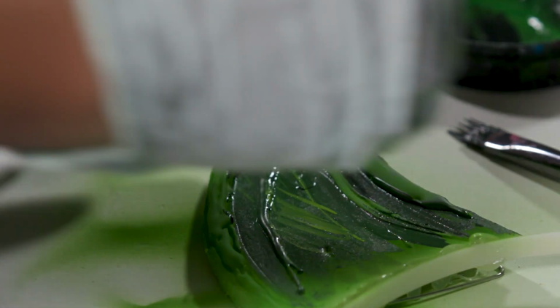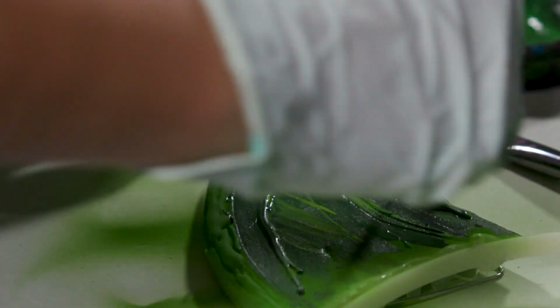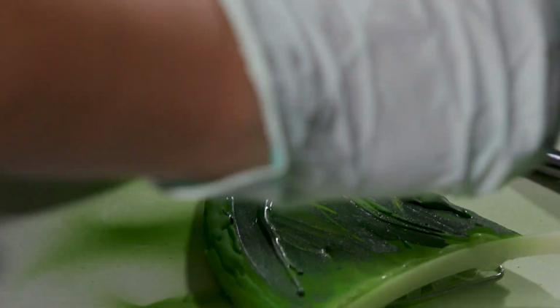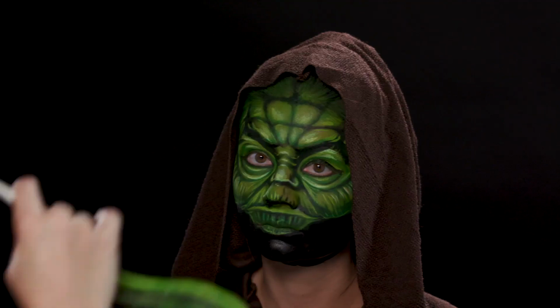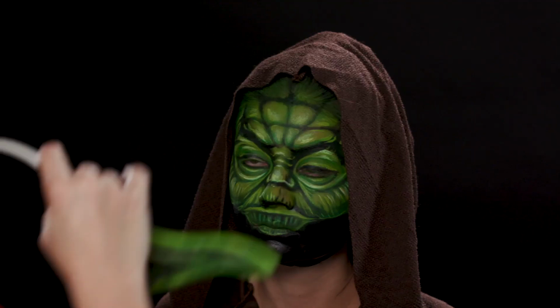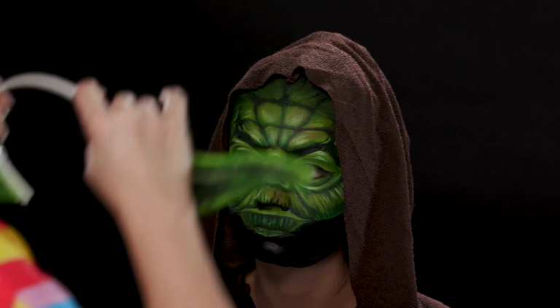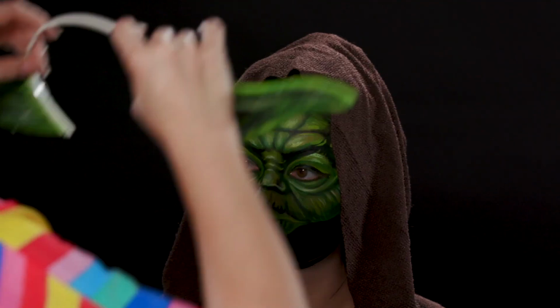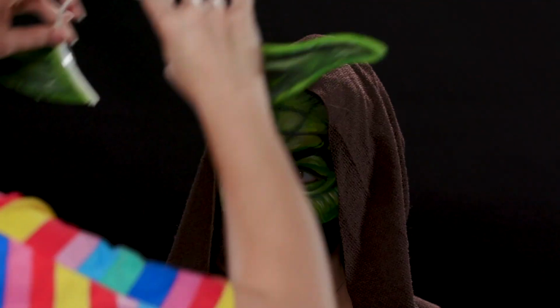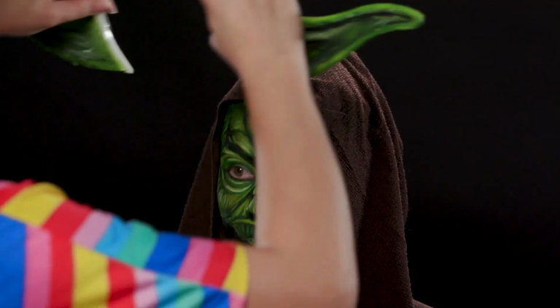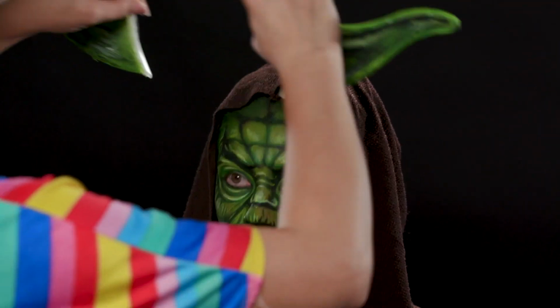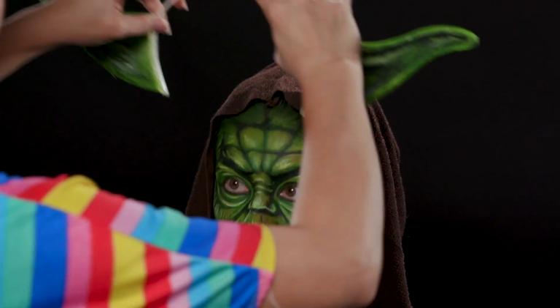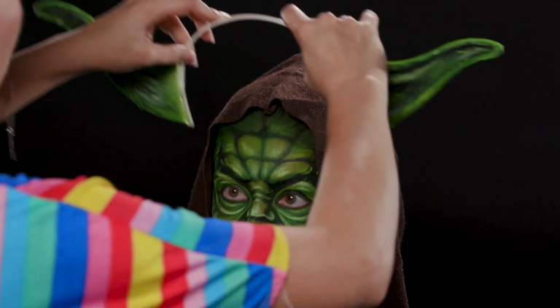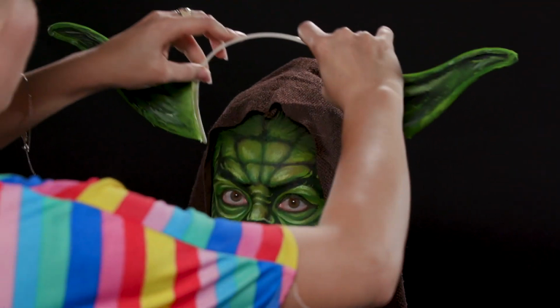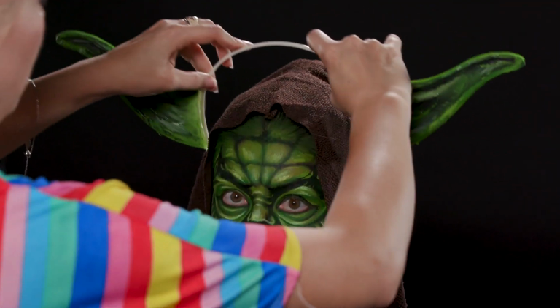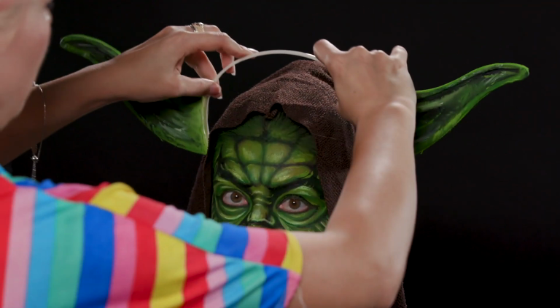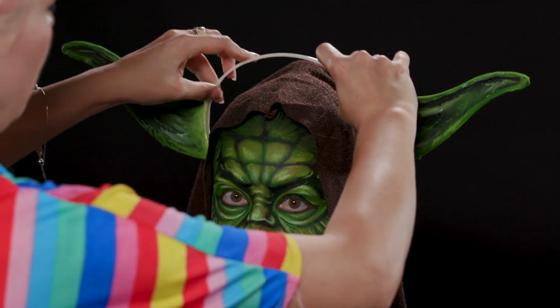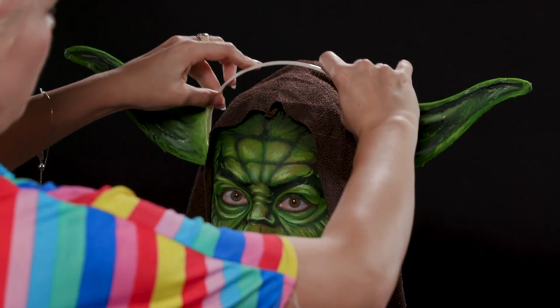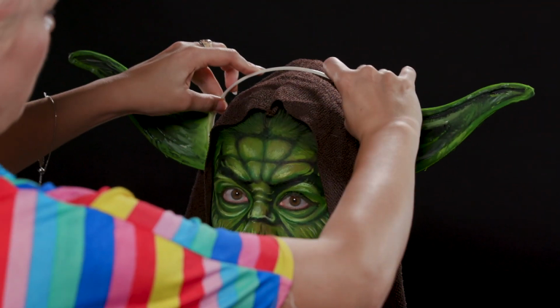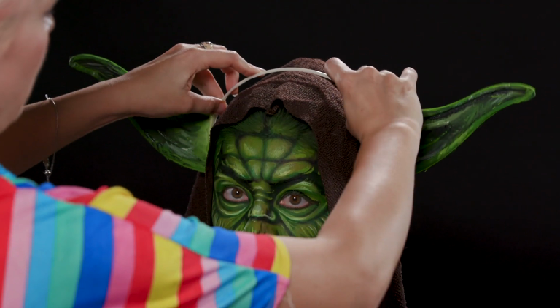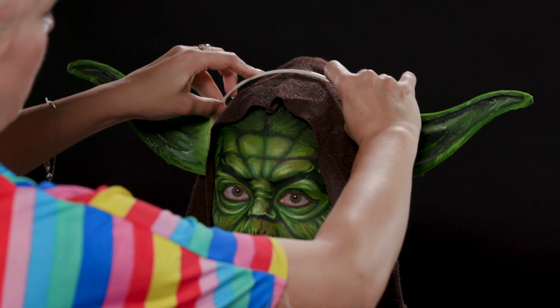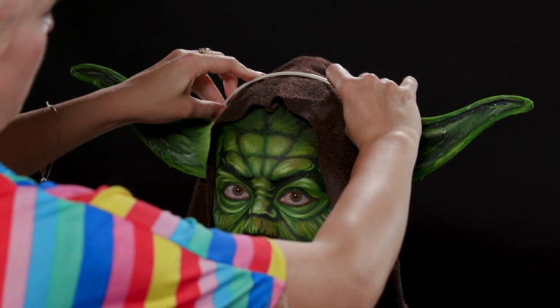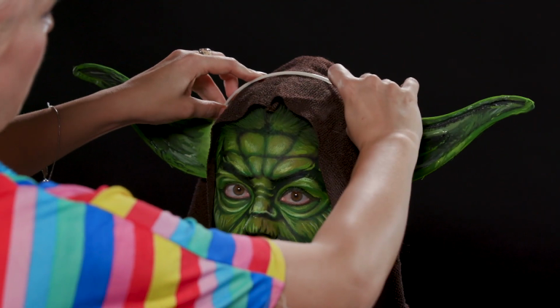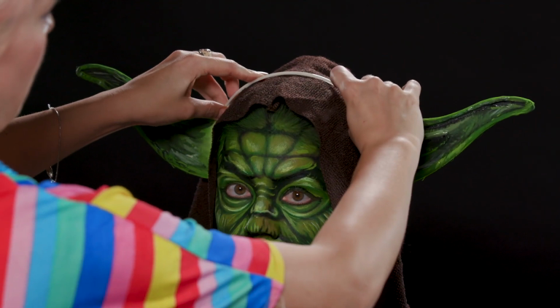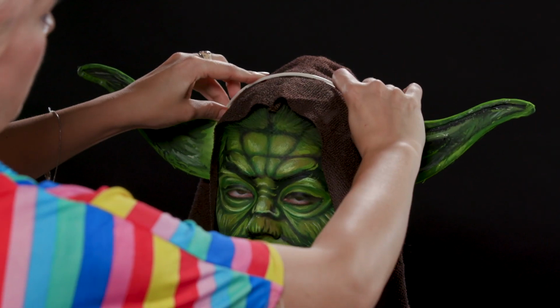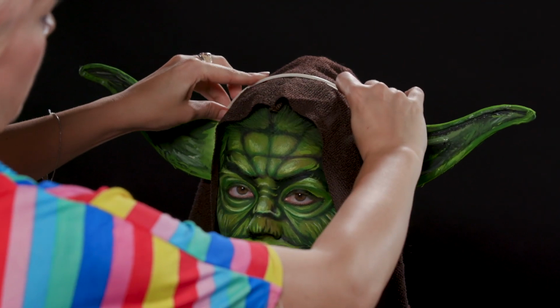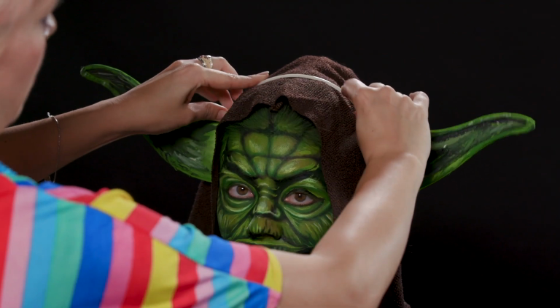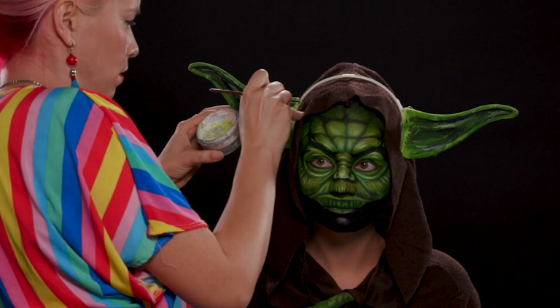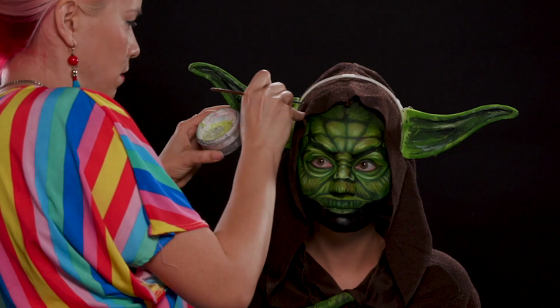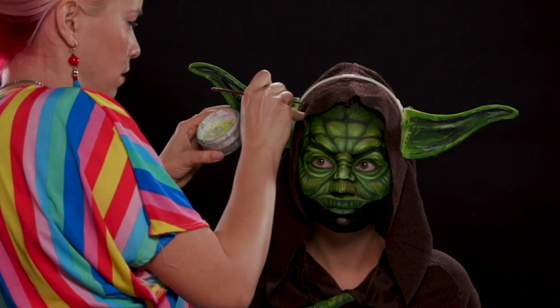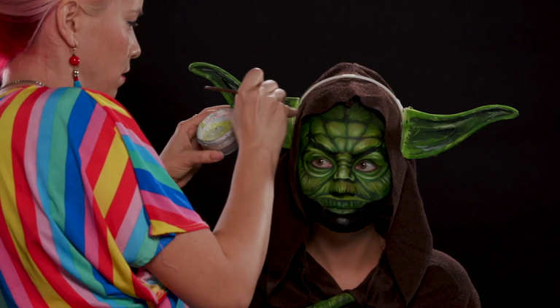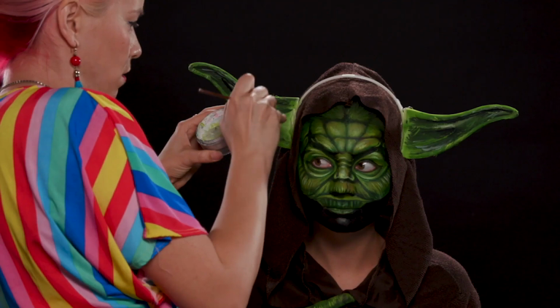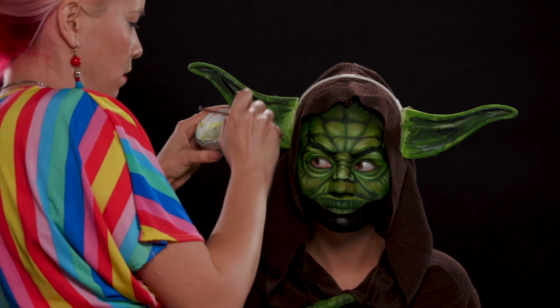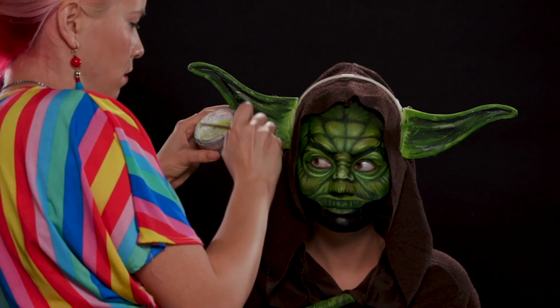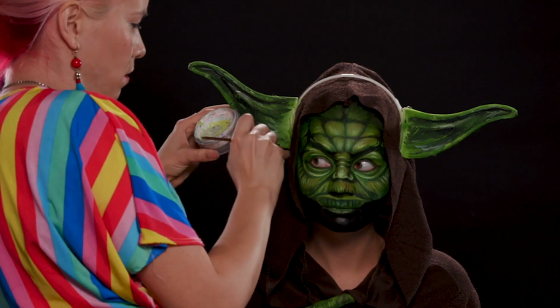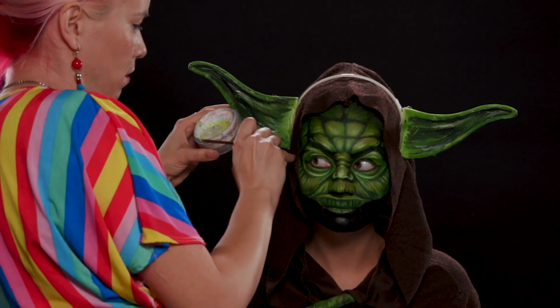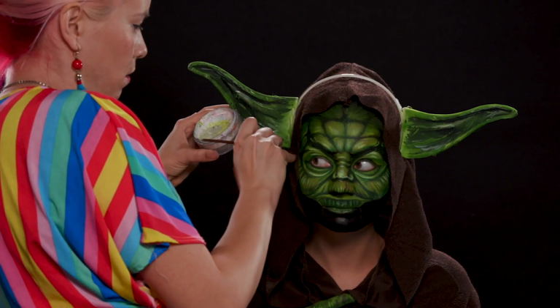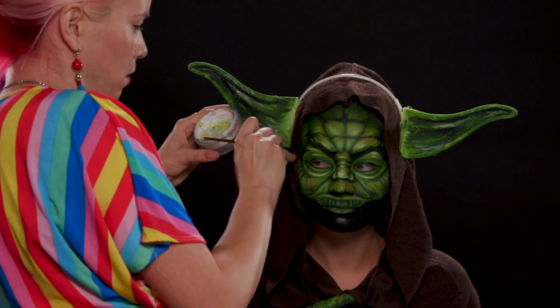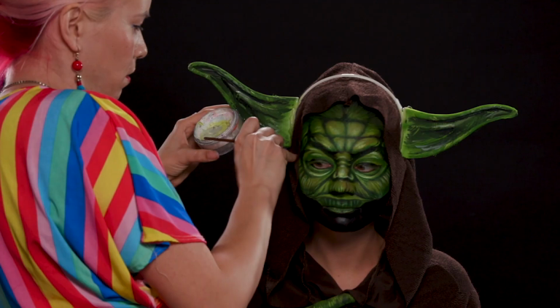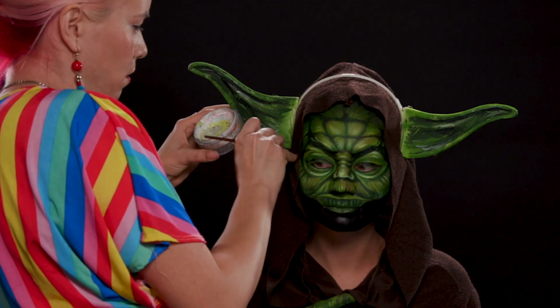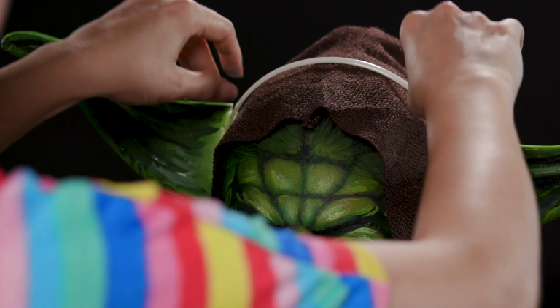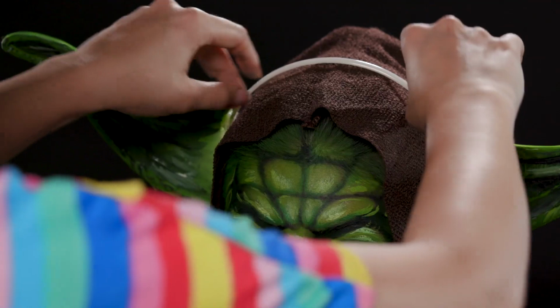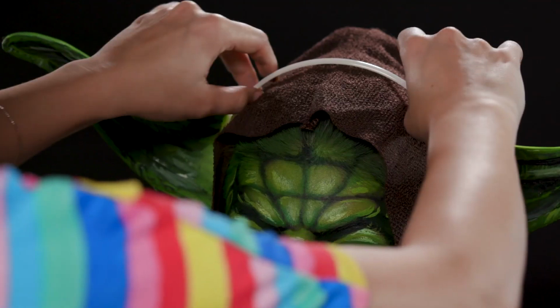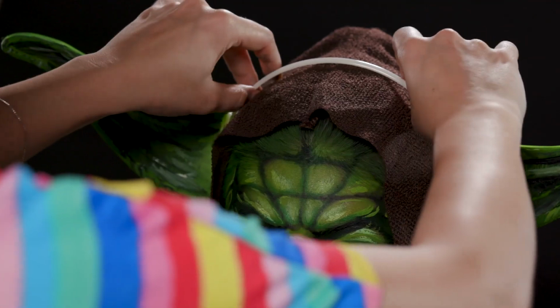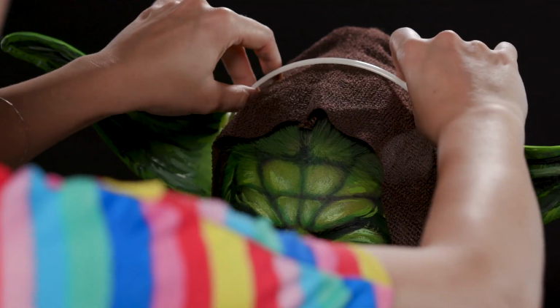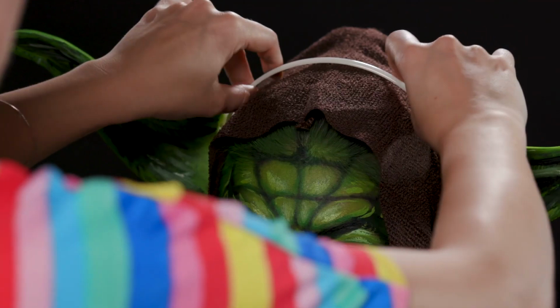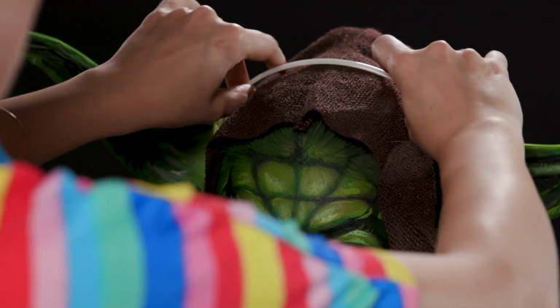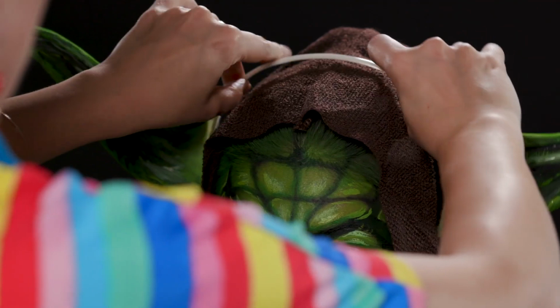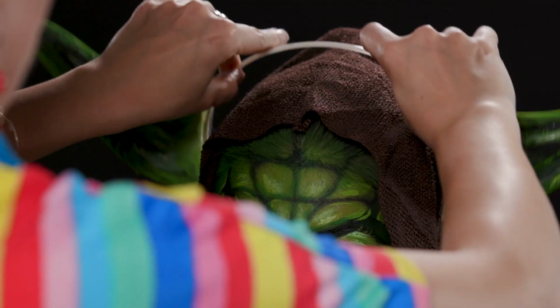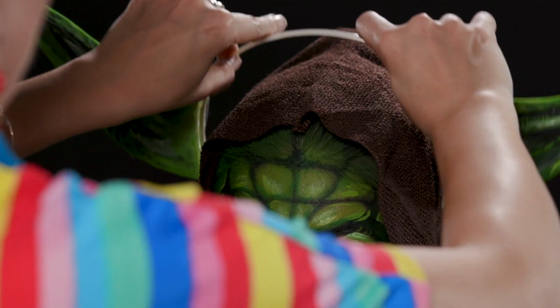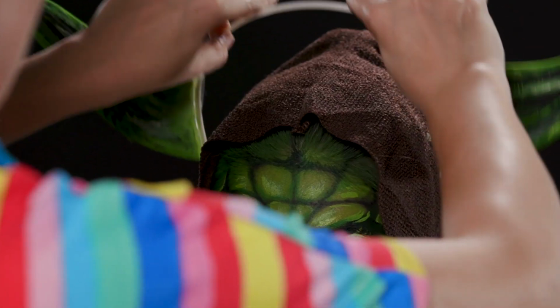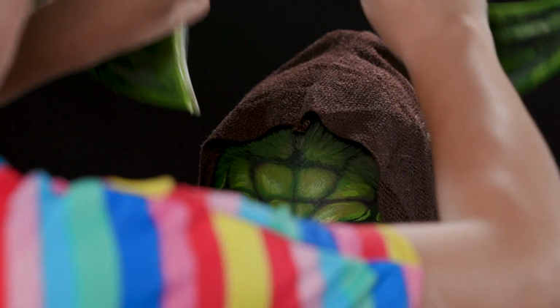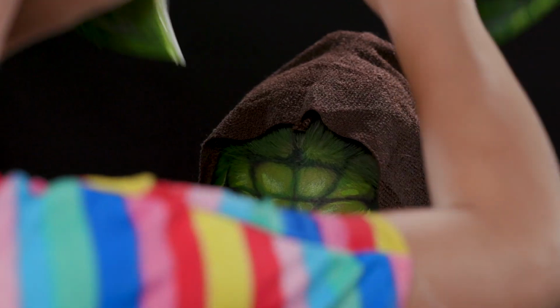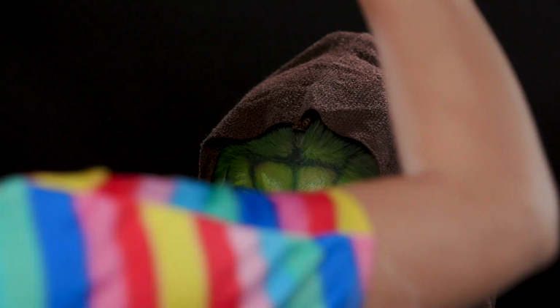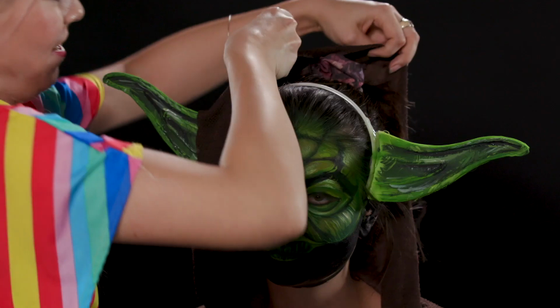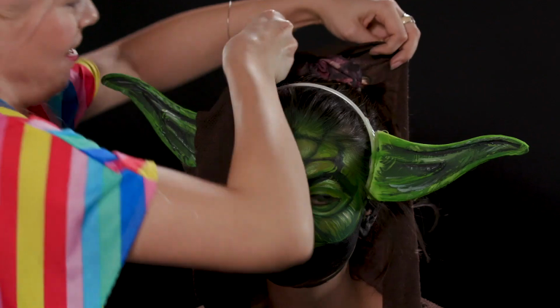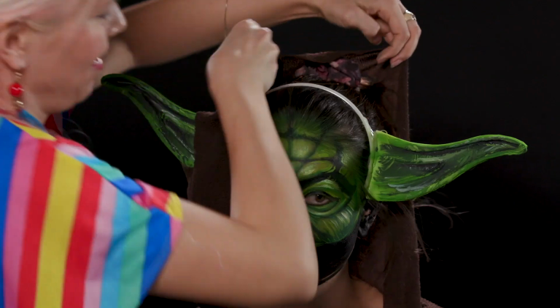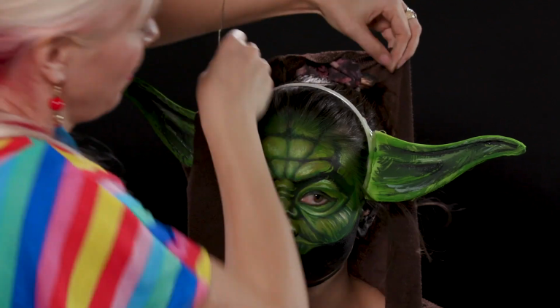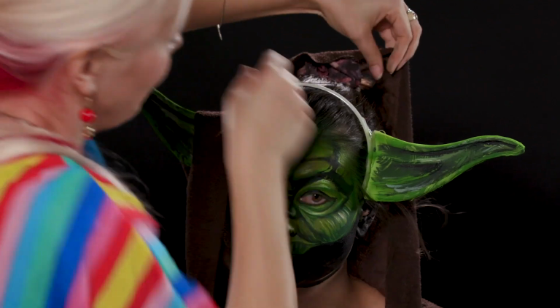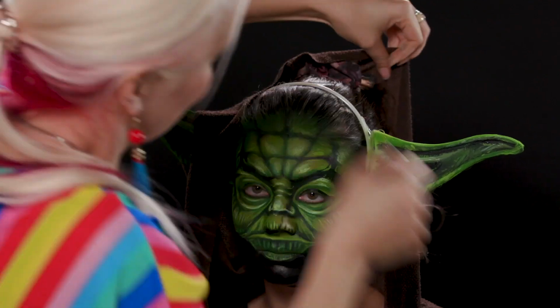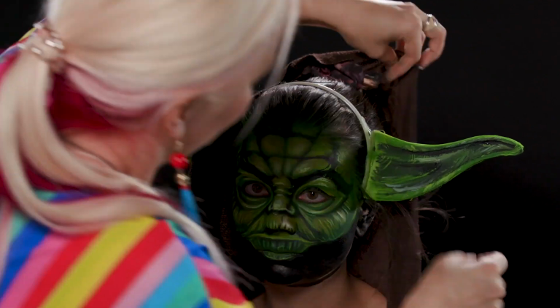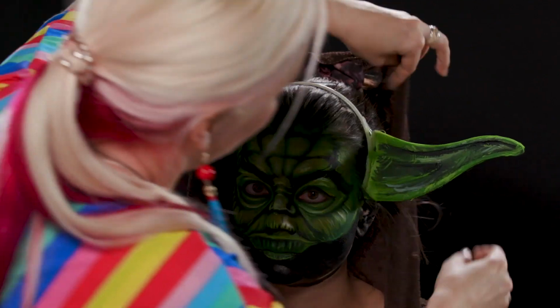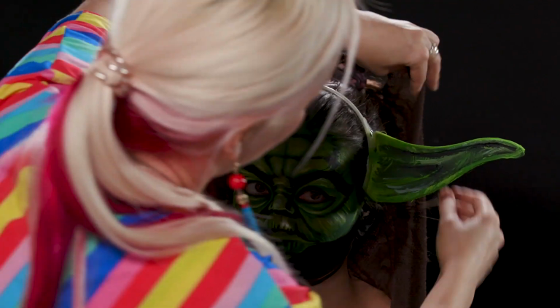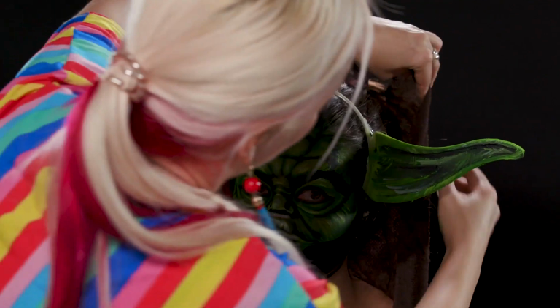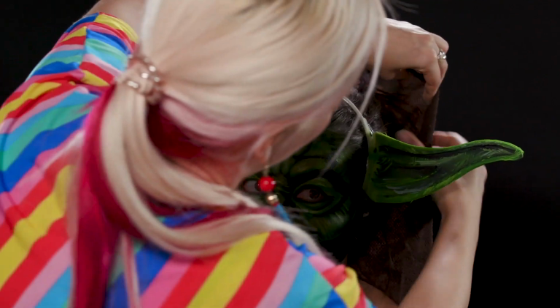Last detail — I'm placing the ears of Yoda on the model and cutting out holes in a Jedi robe.